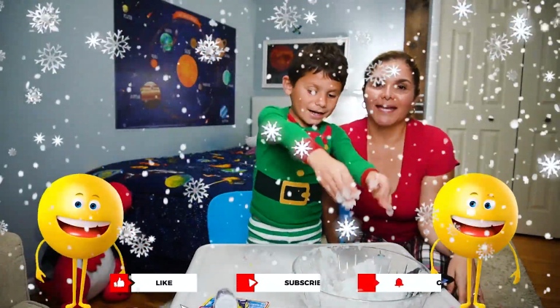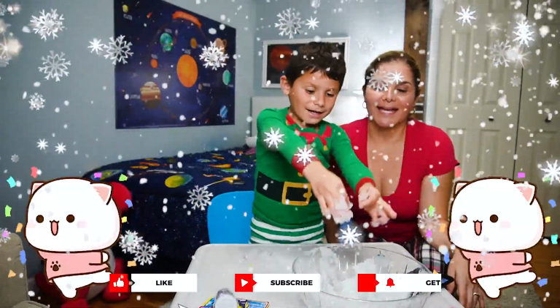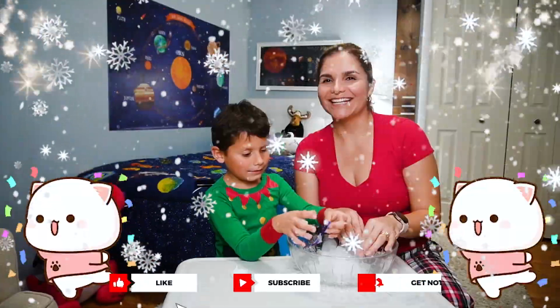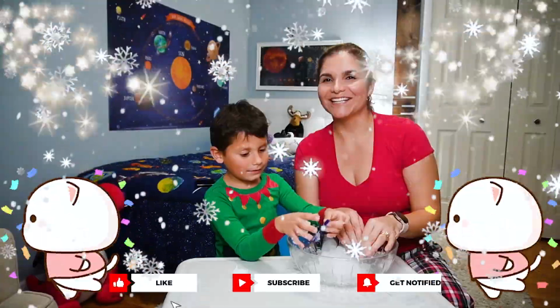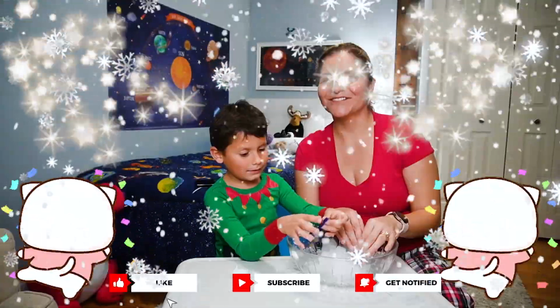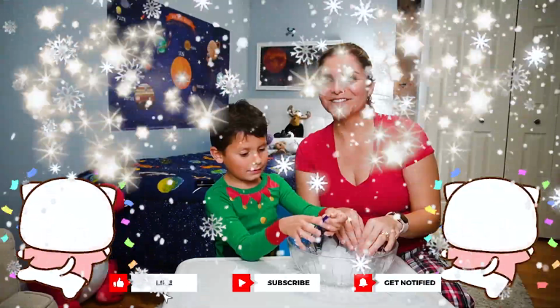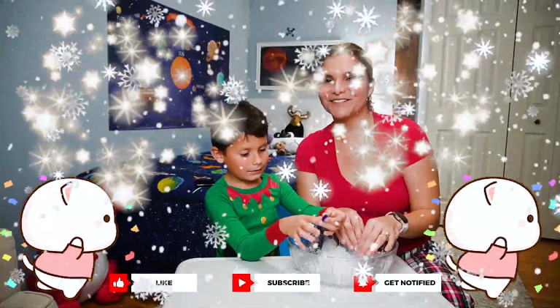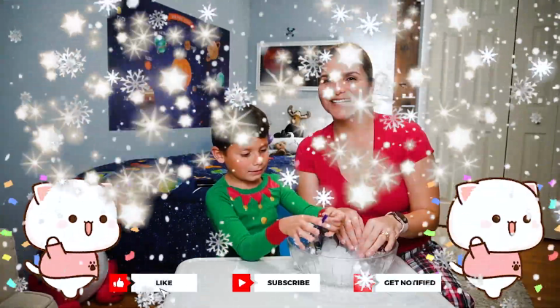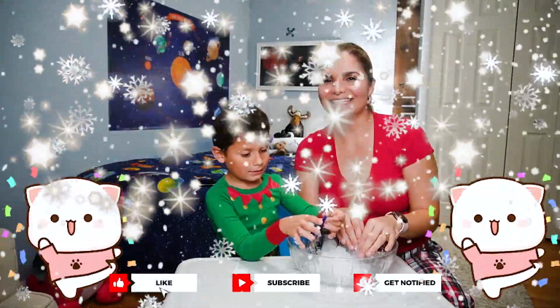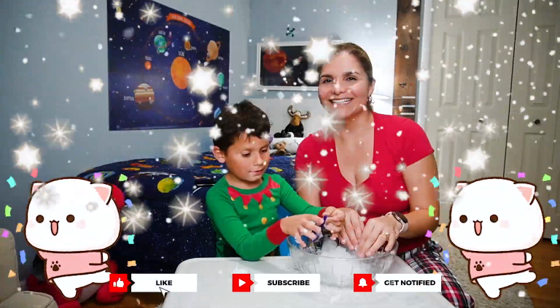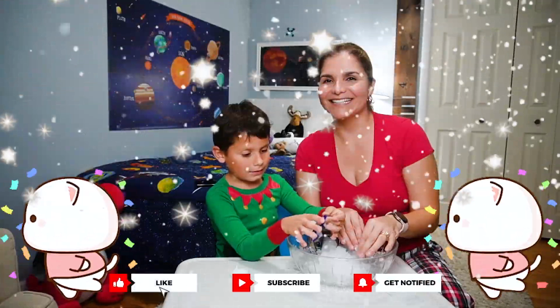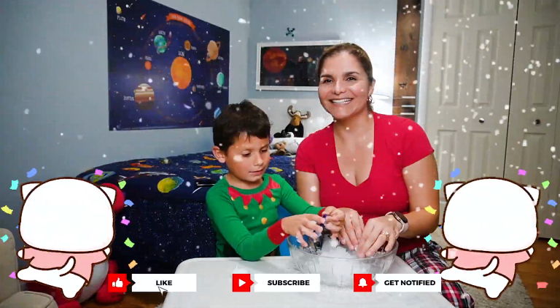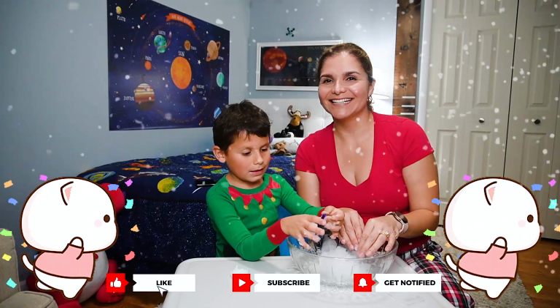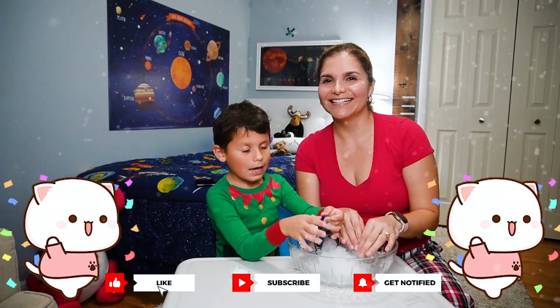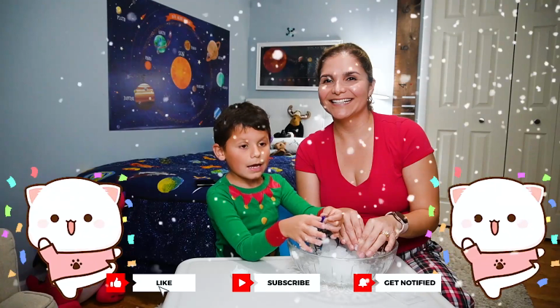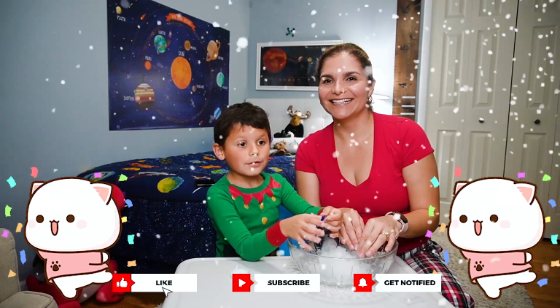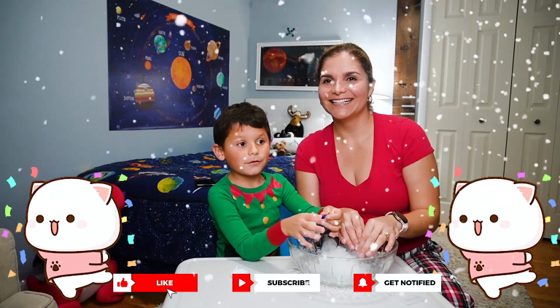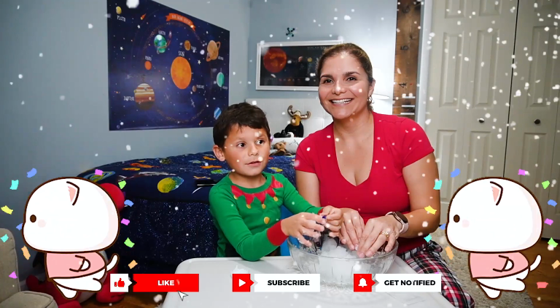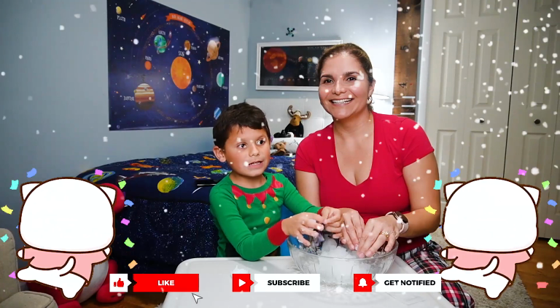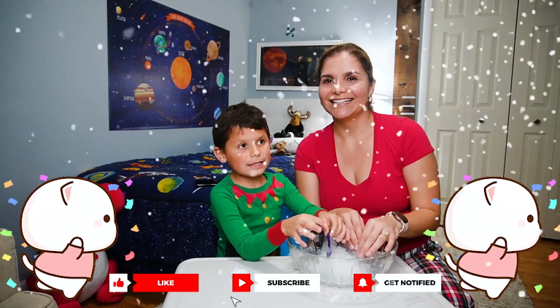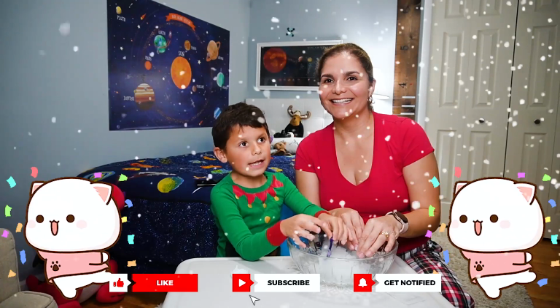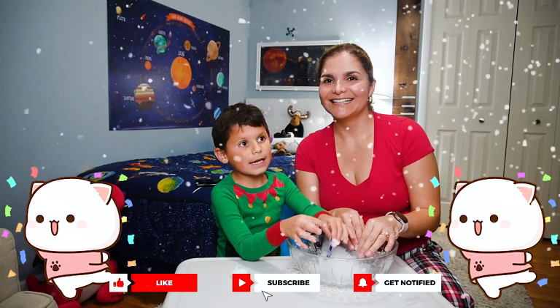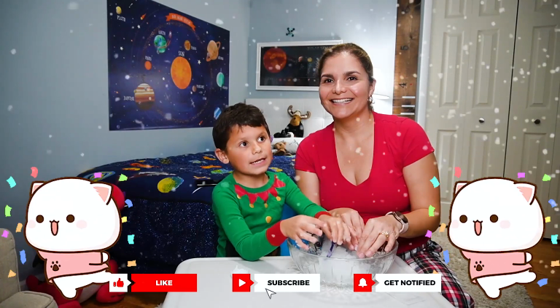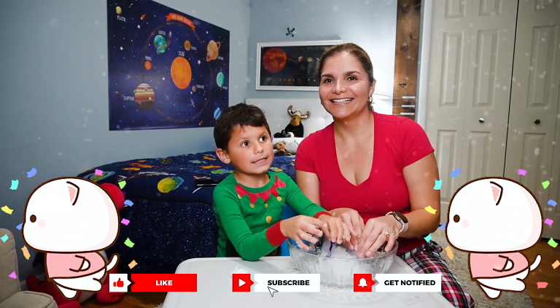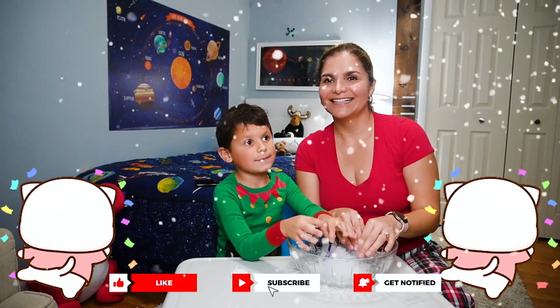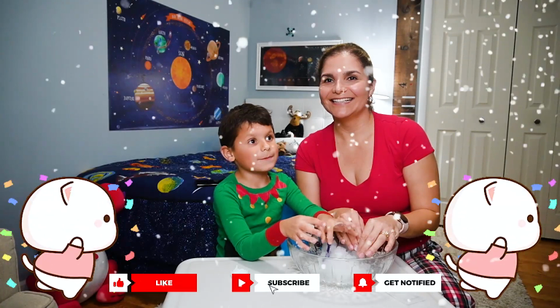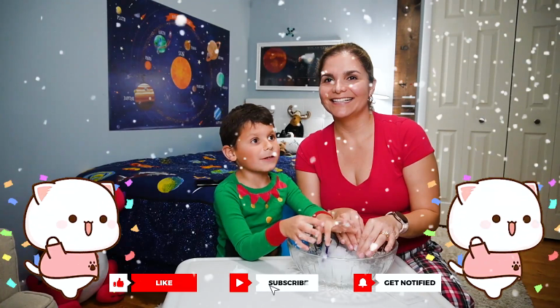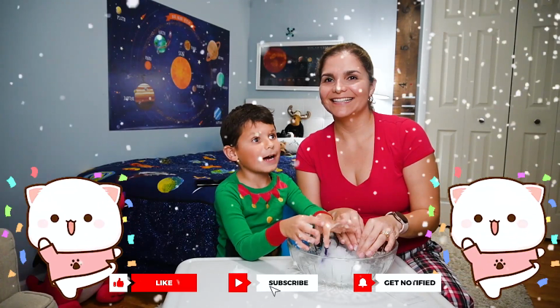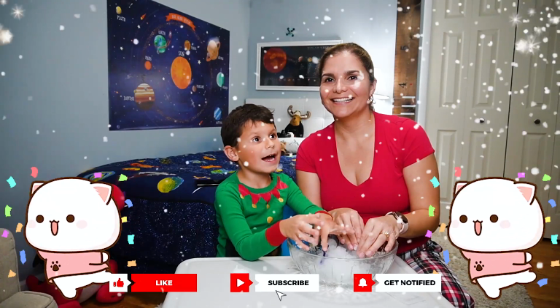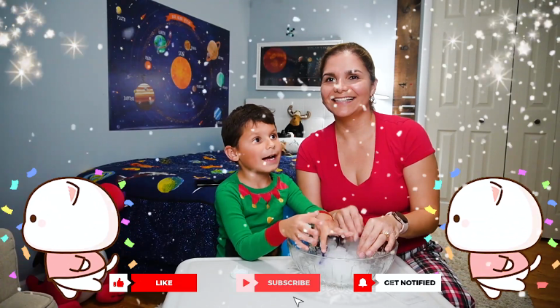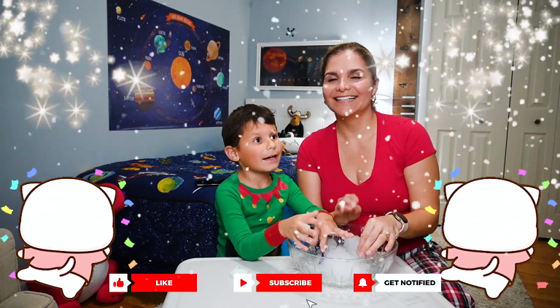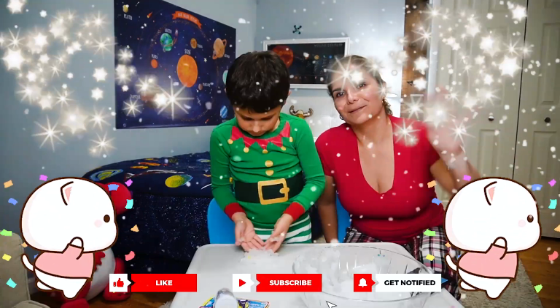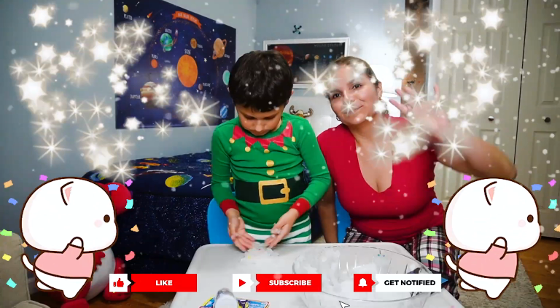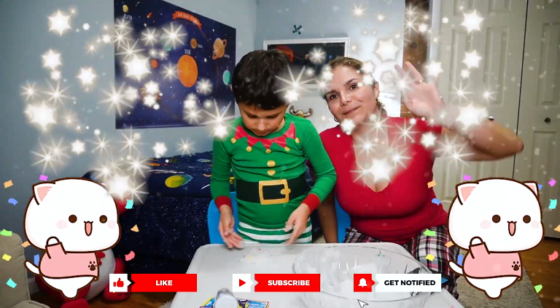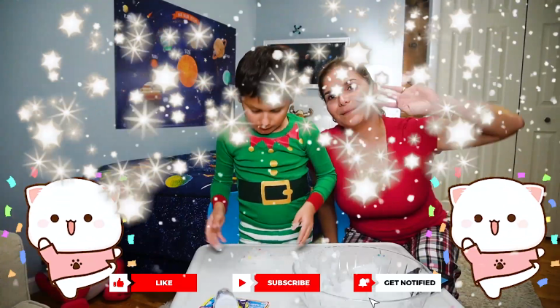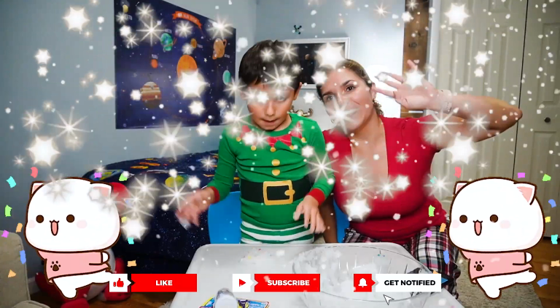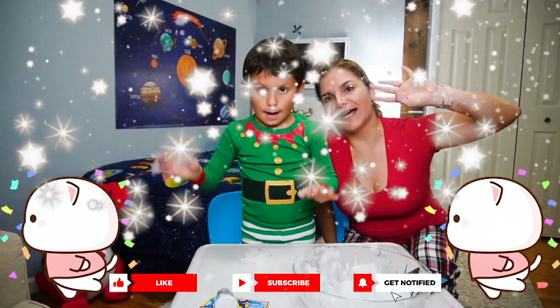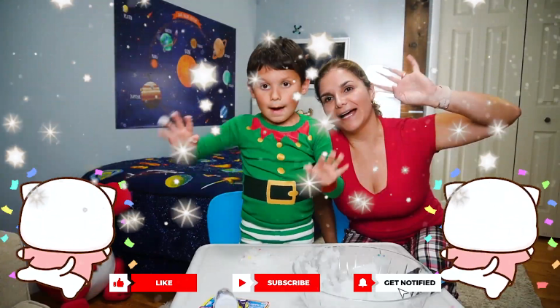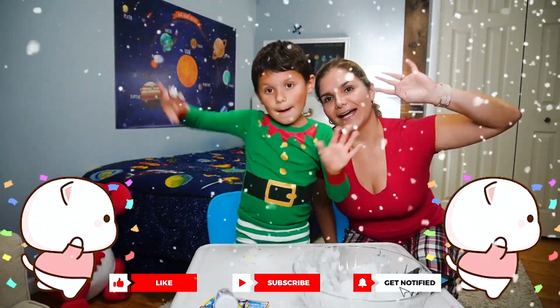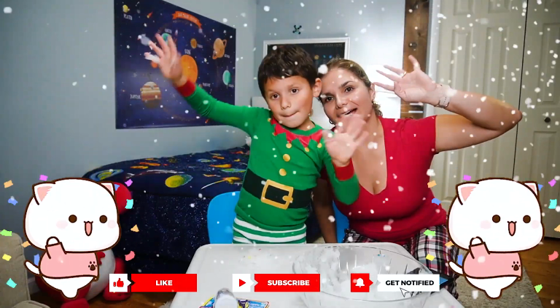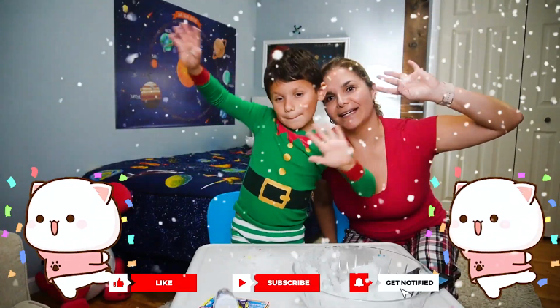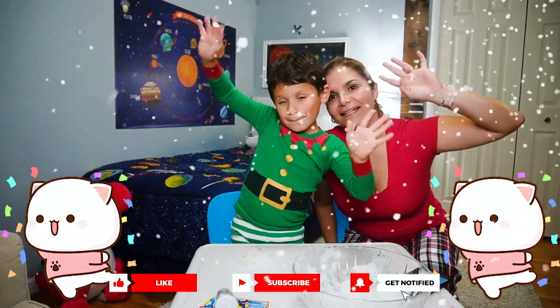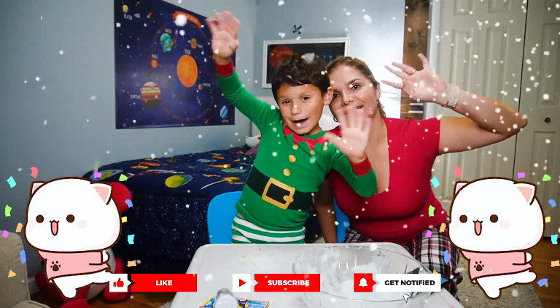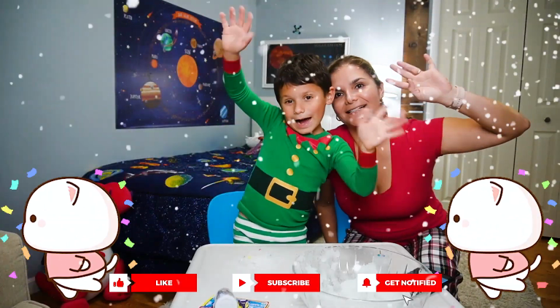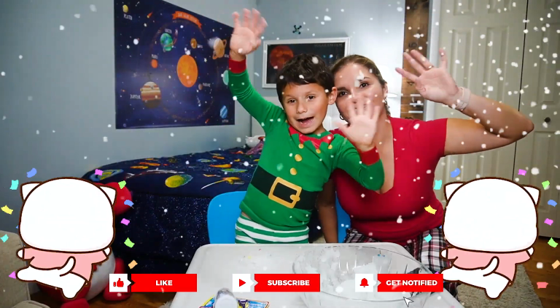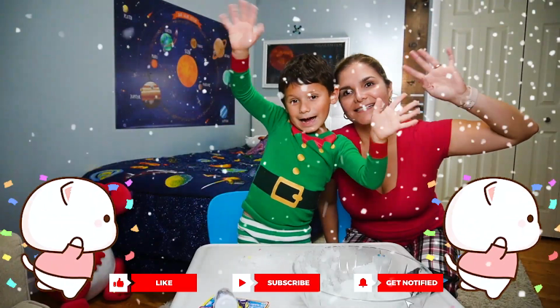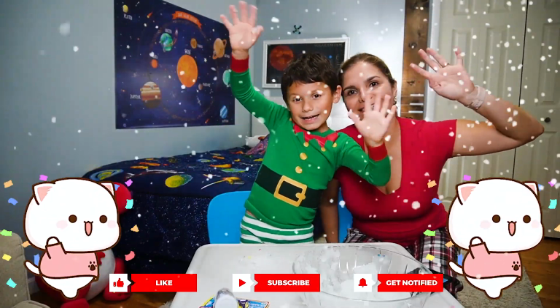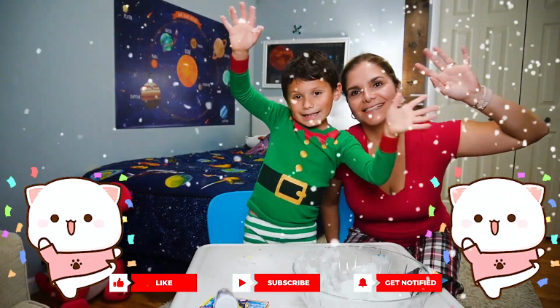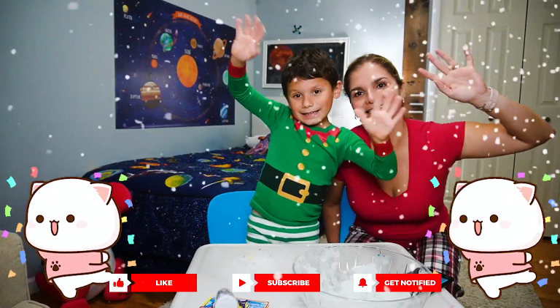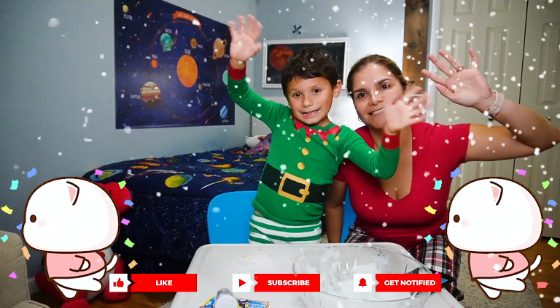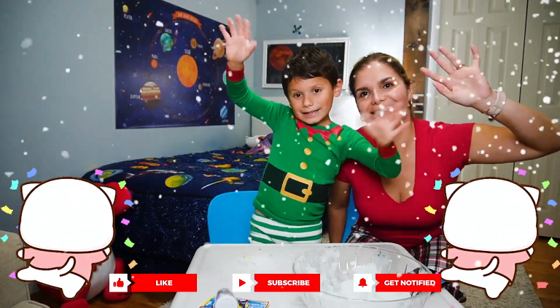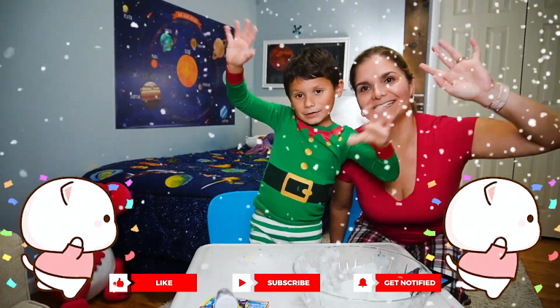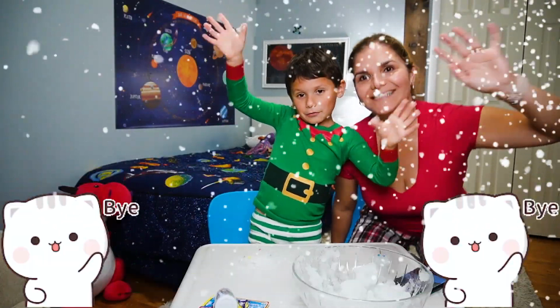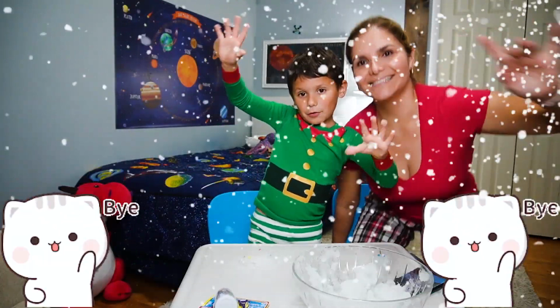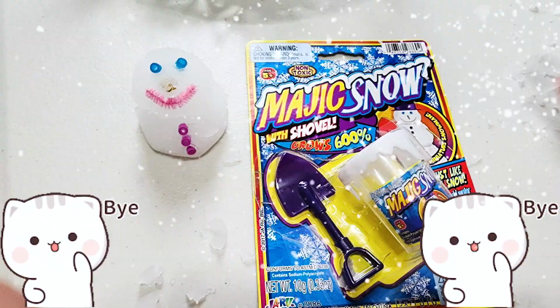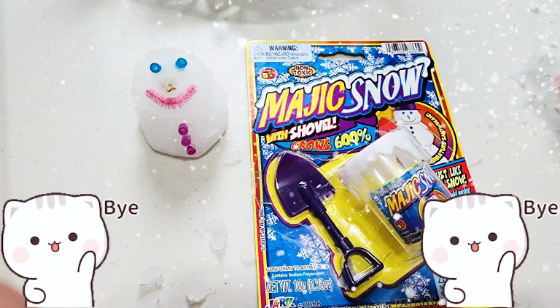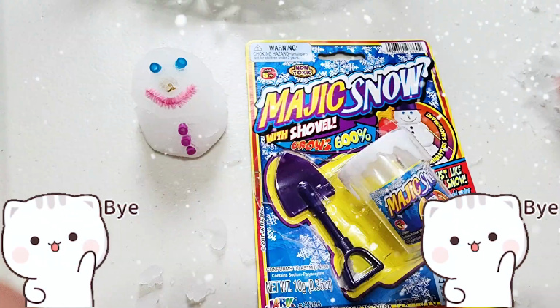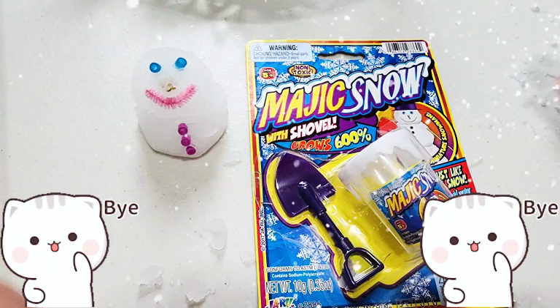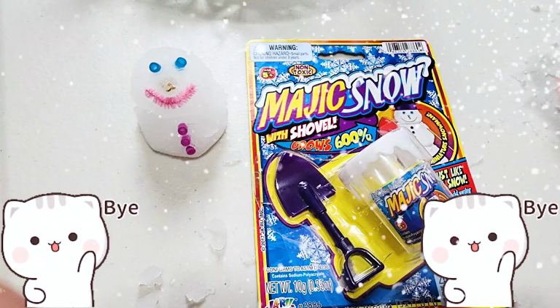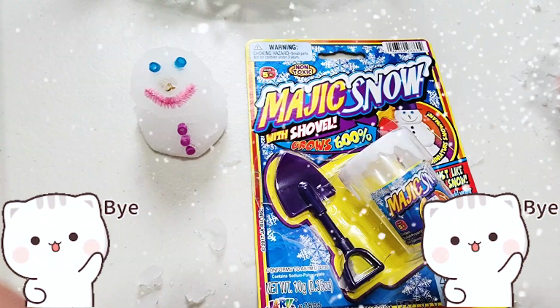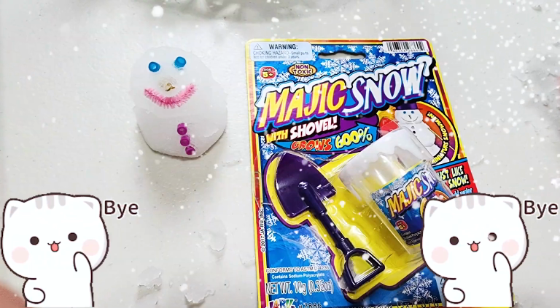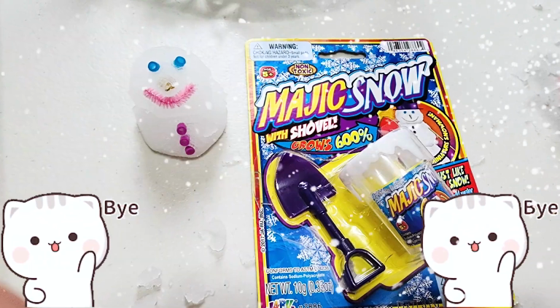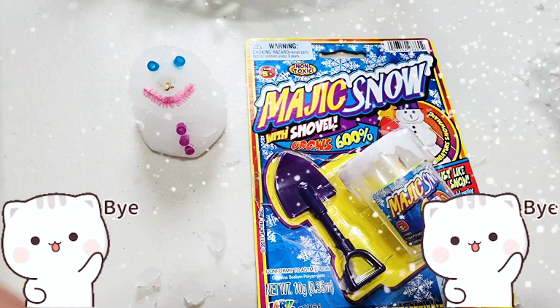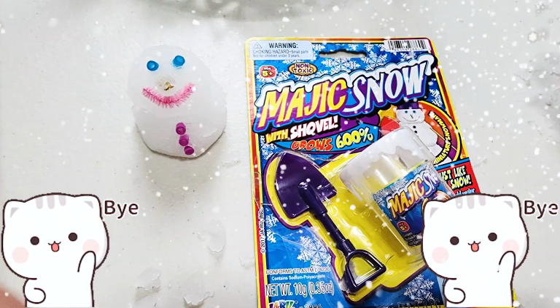Thank you for watching. Please like and subscribe. Bye bye, guys!